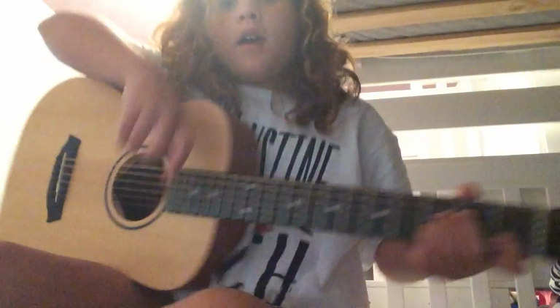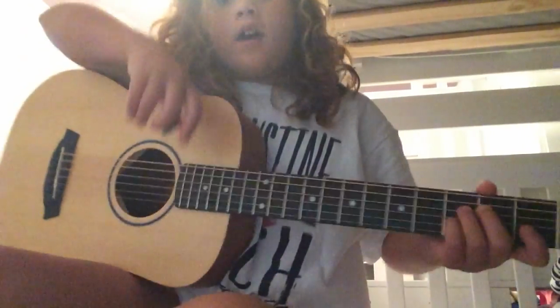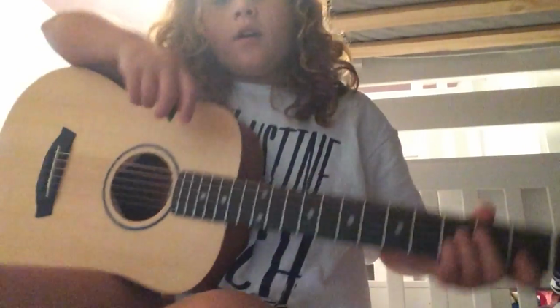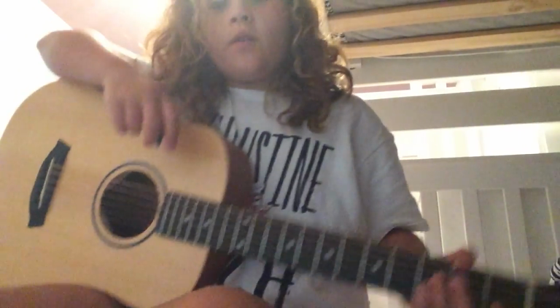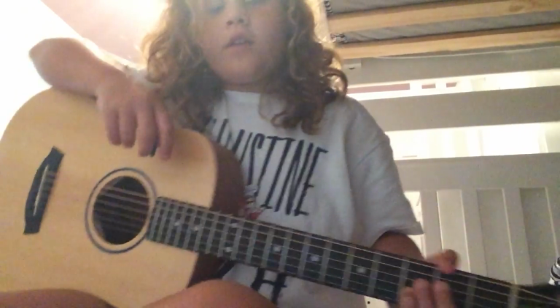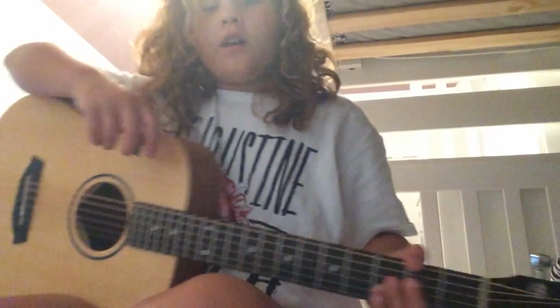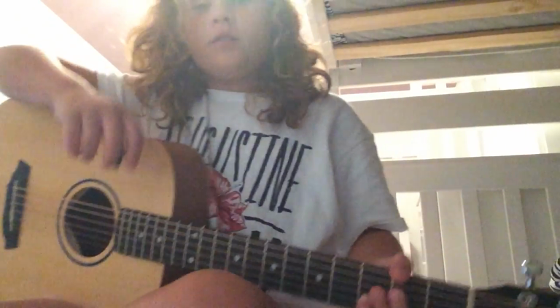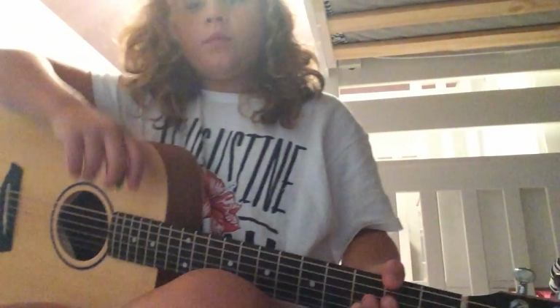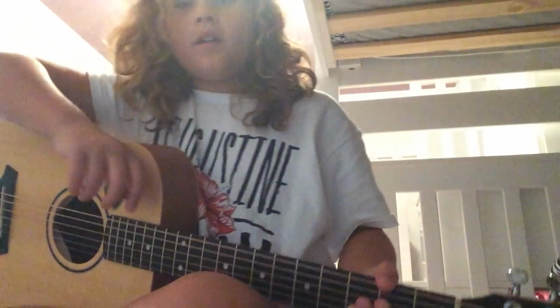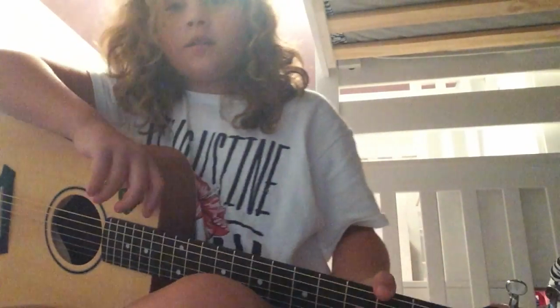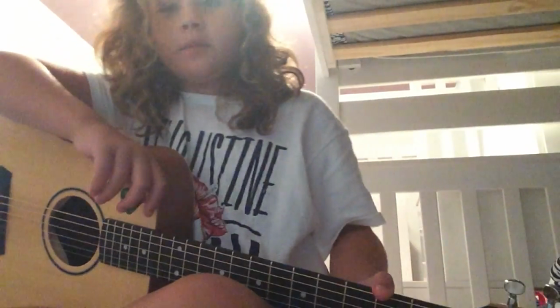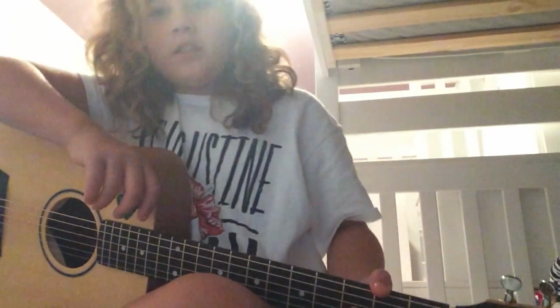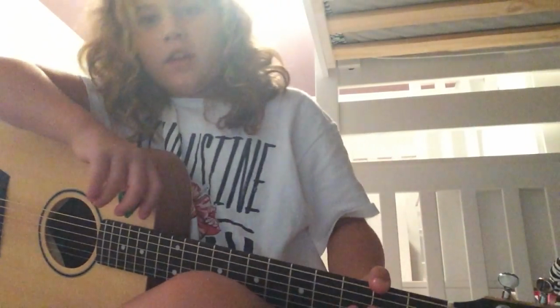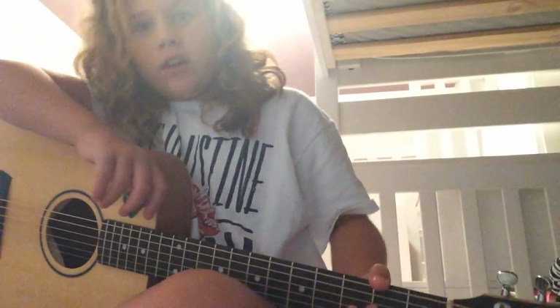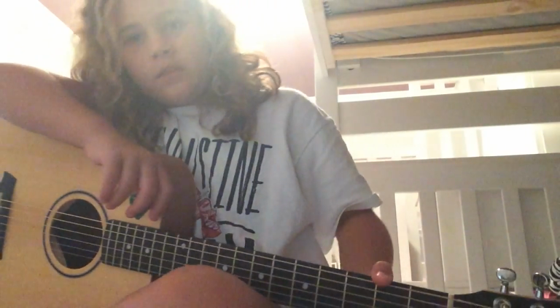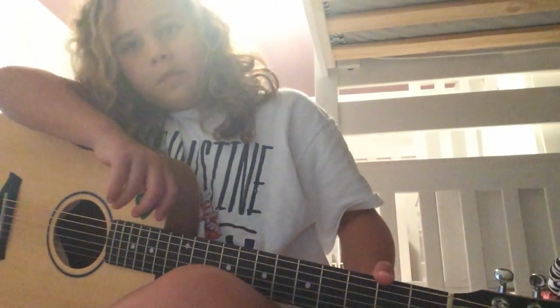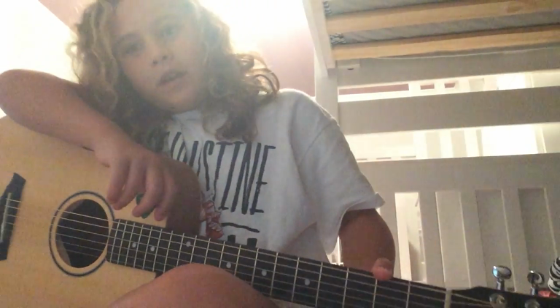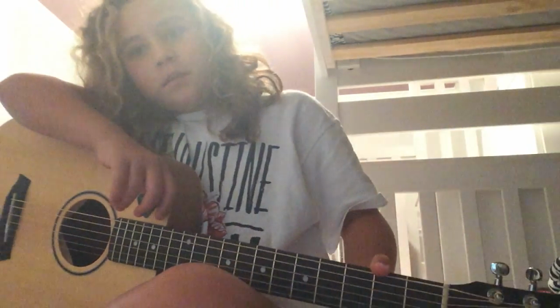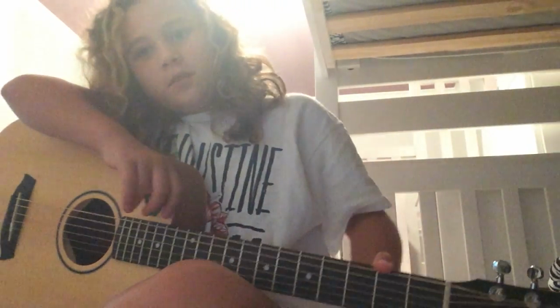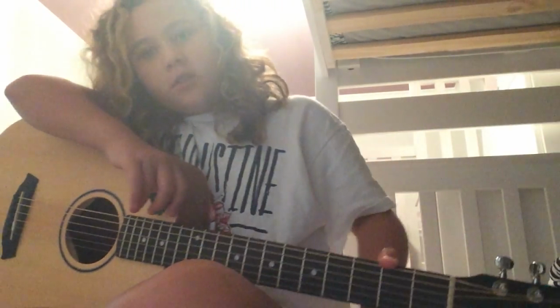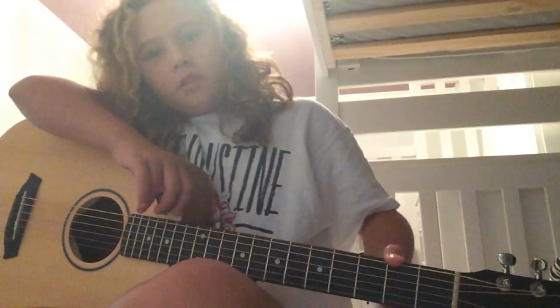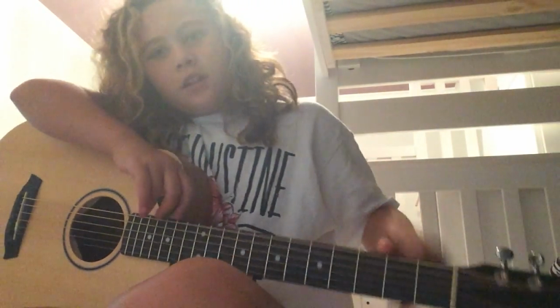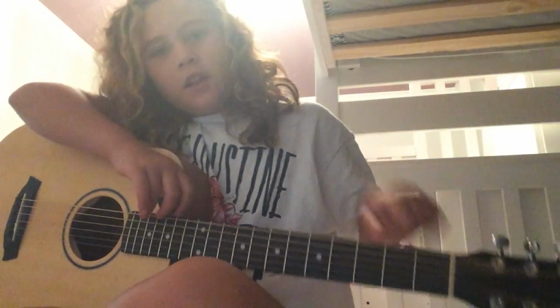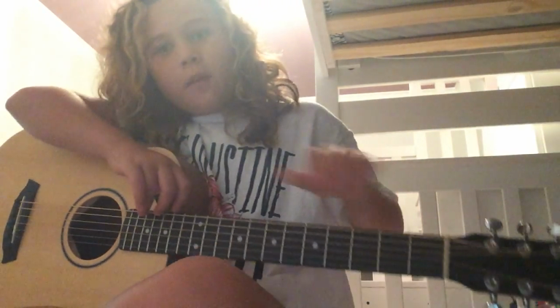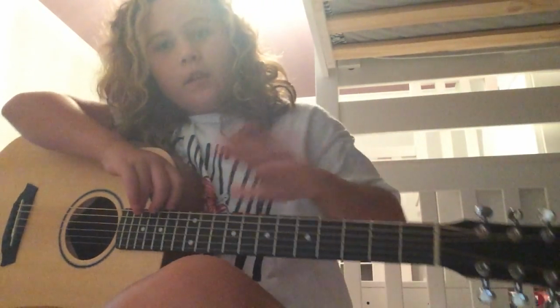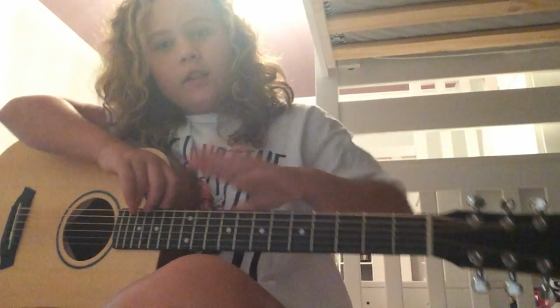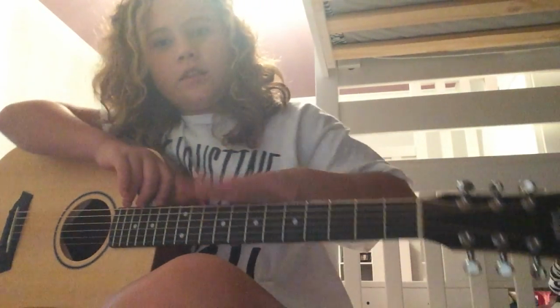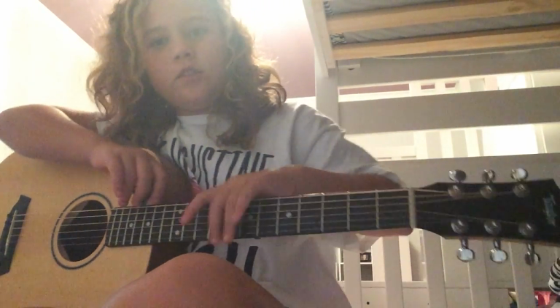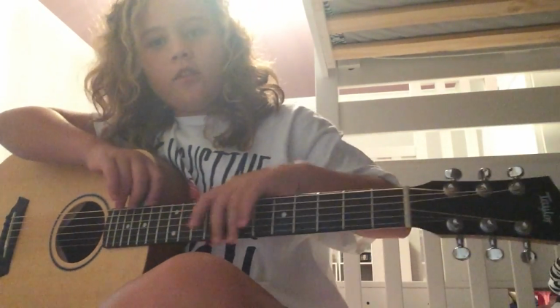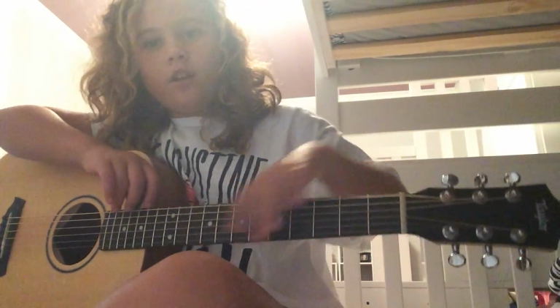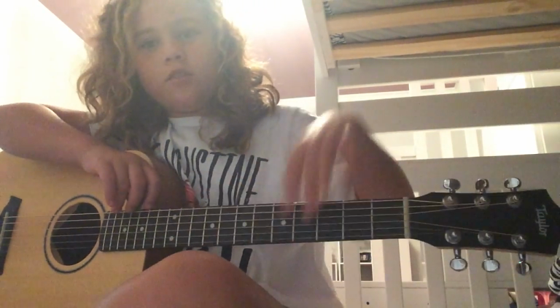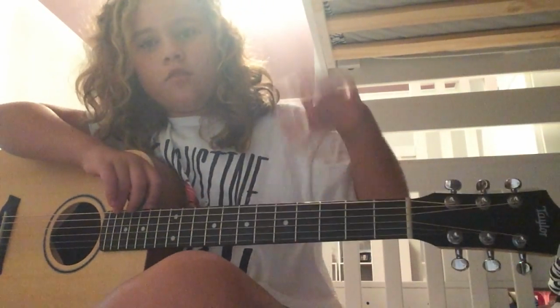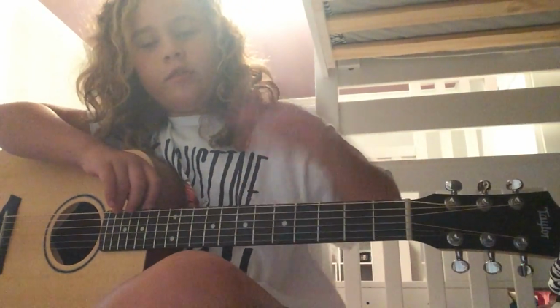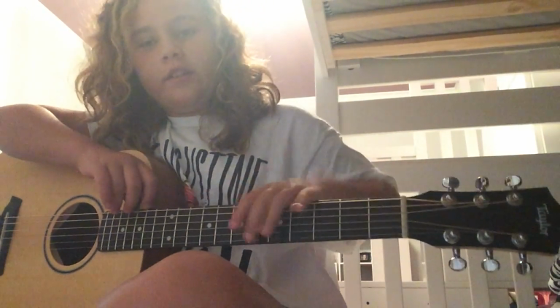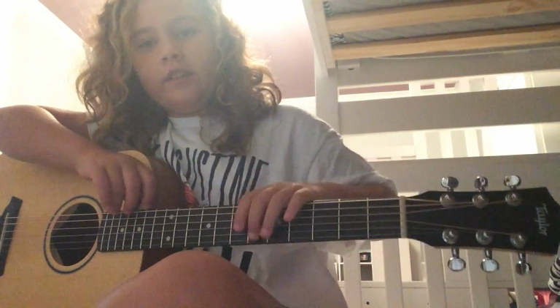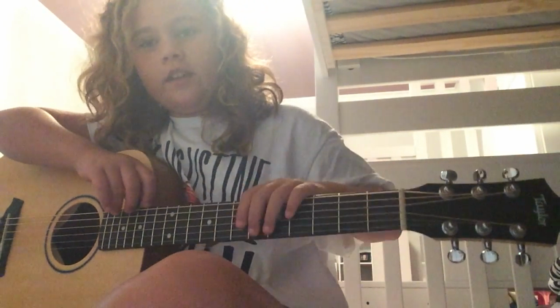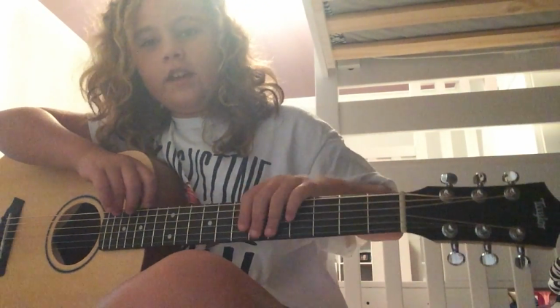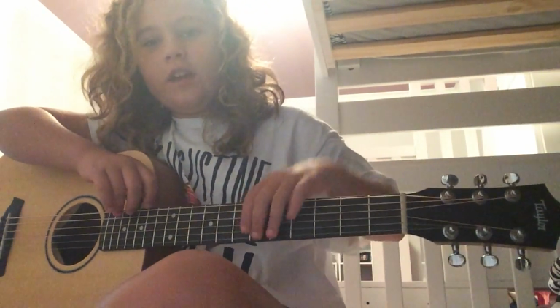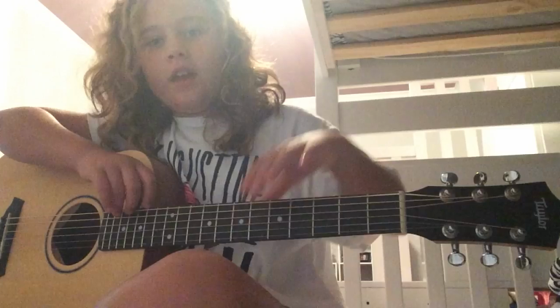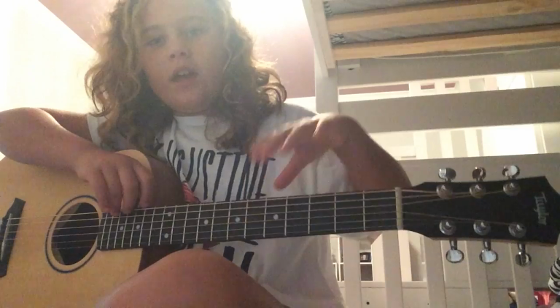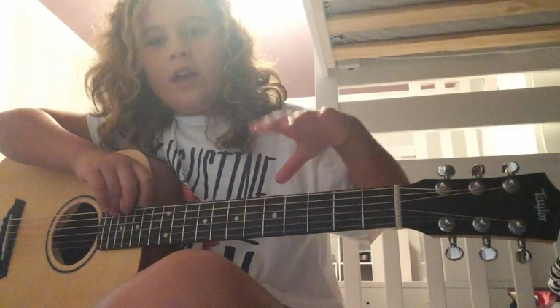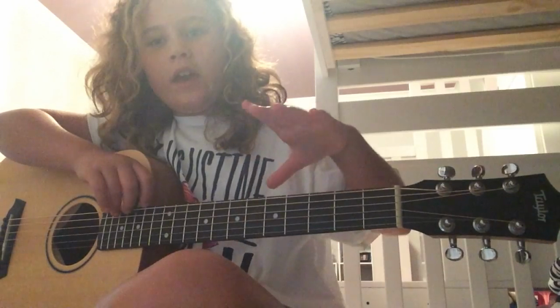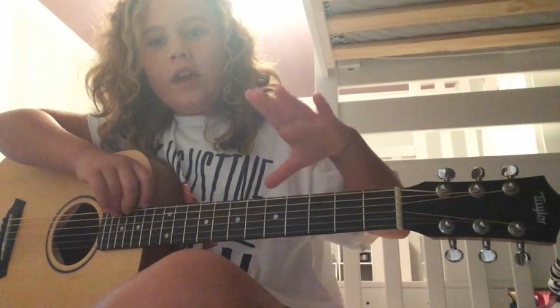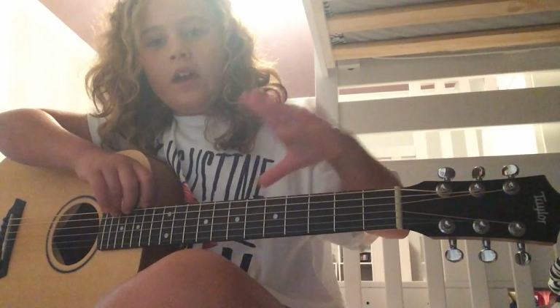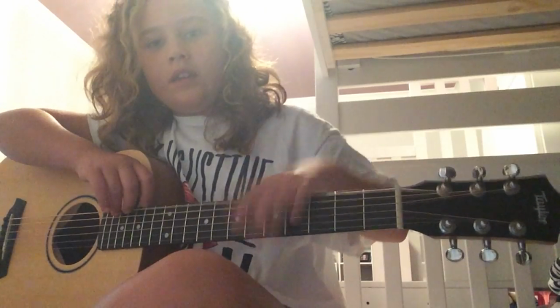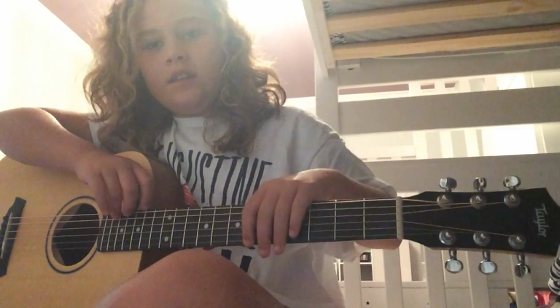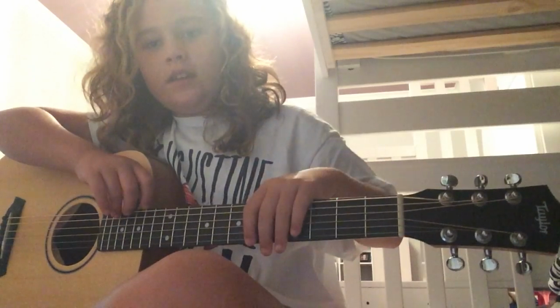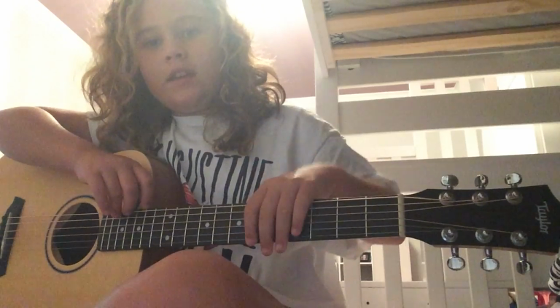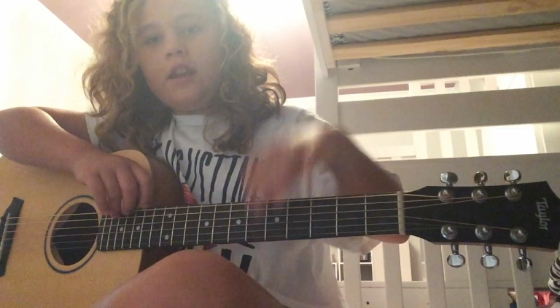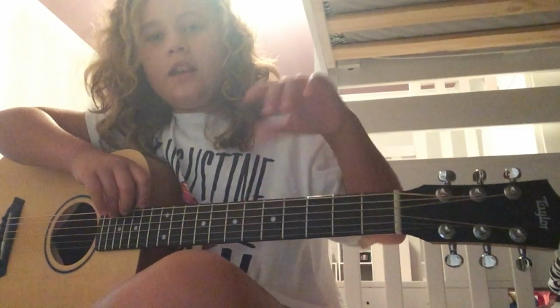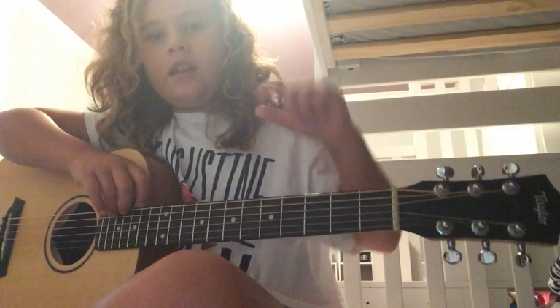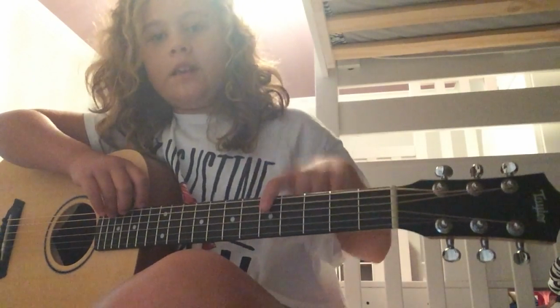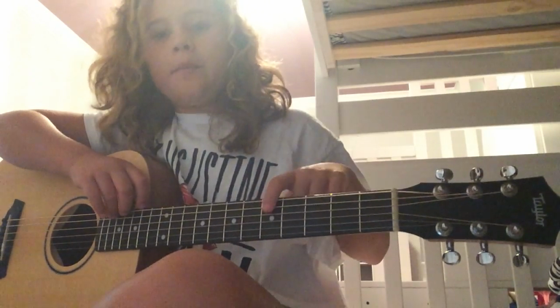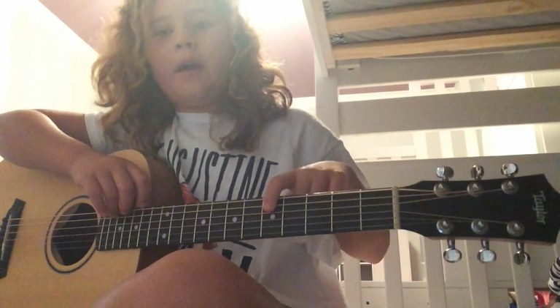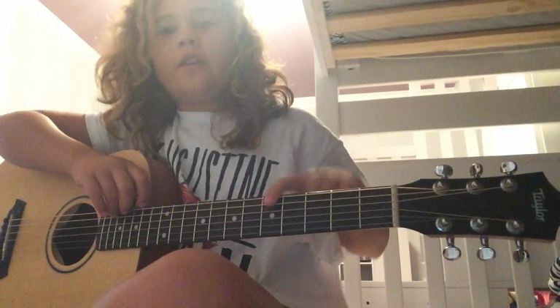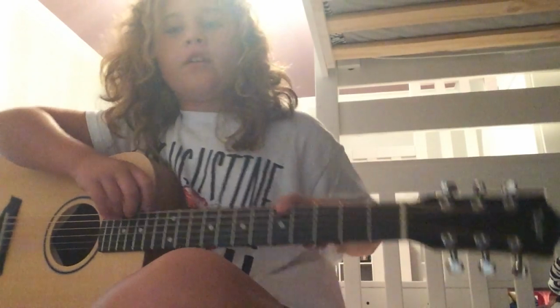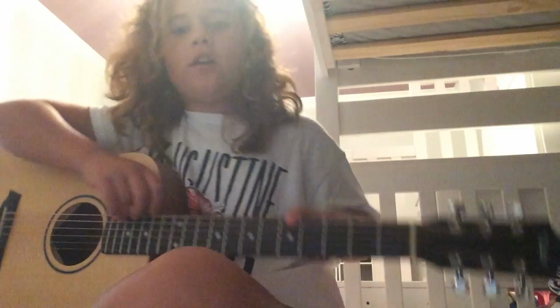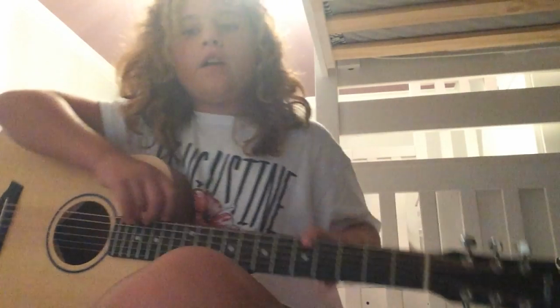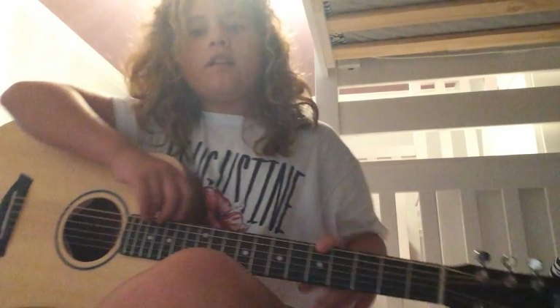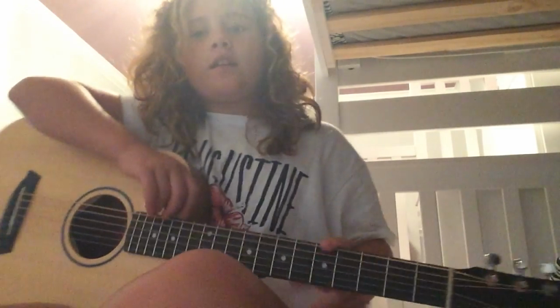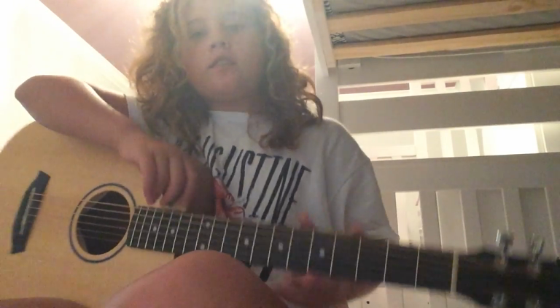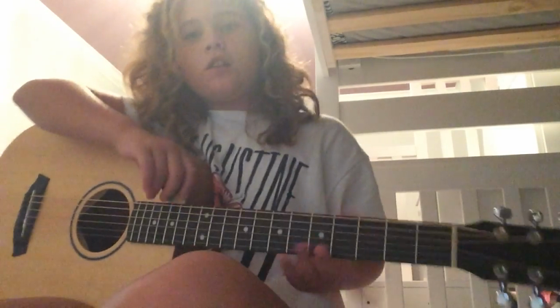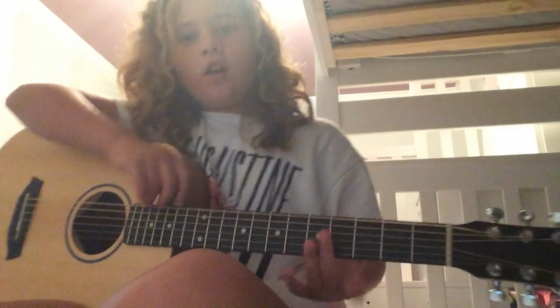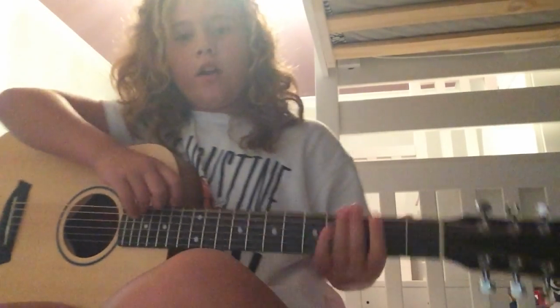Hello guys, welcome to the Awesome Boss Show. Today I'm going to teach you how to do a G, a D, and an E minor on the guitar.